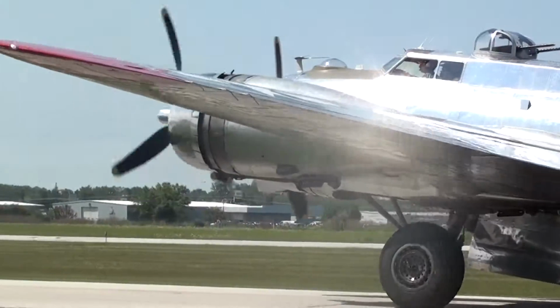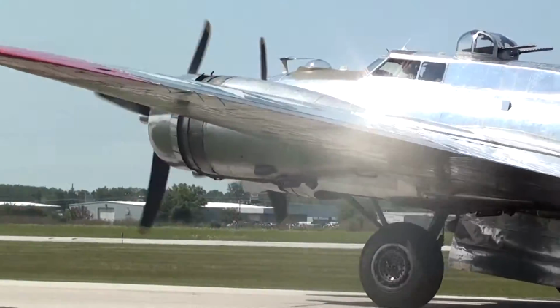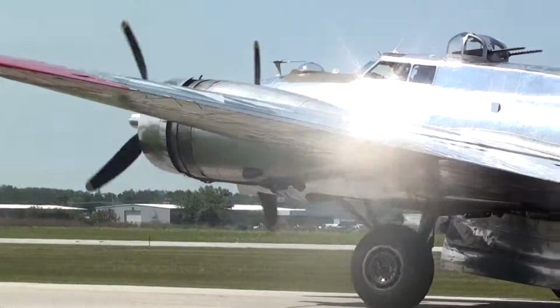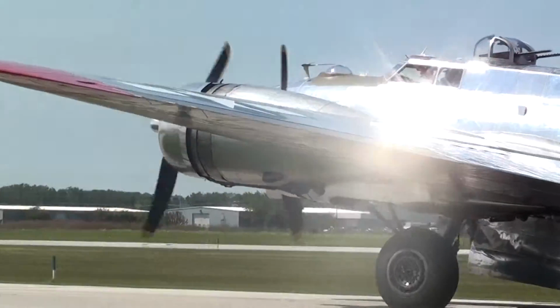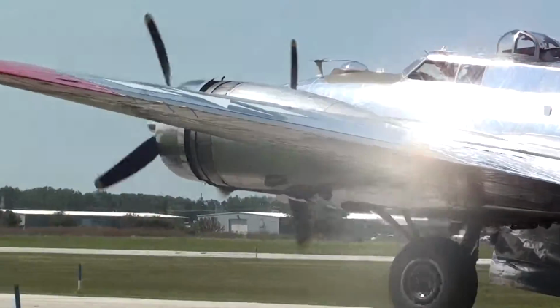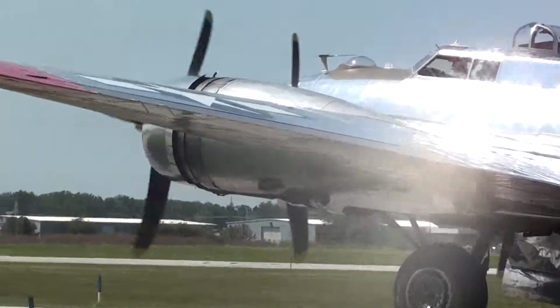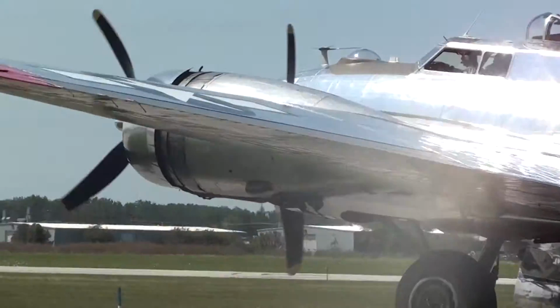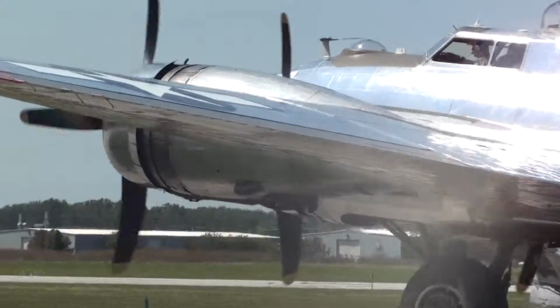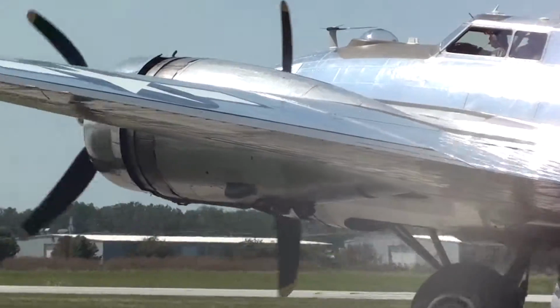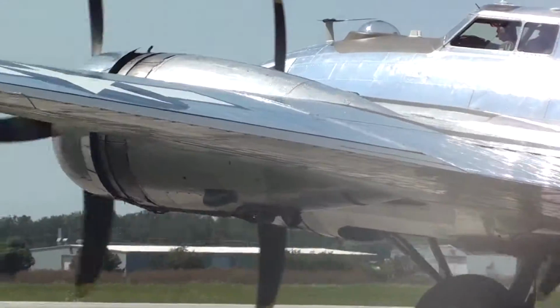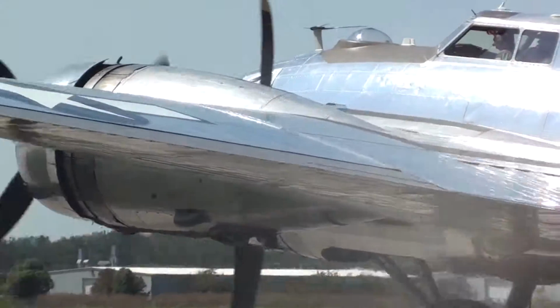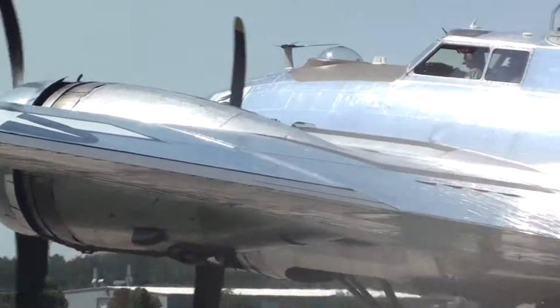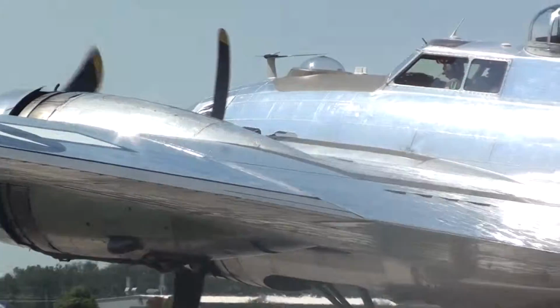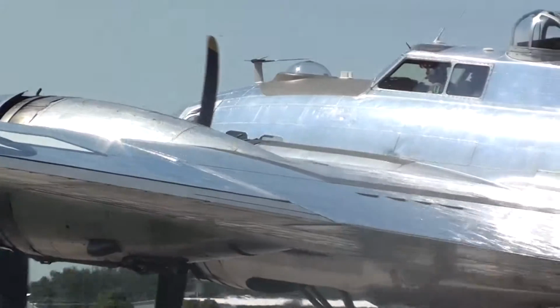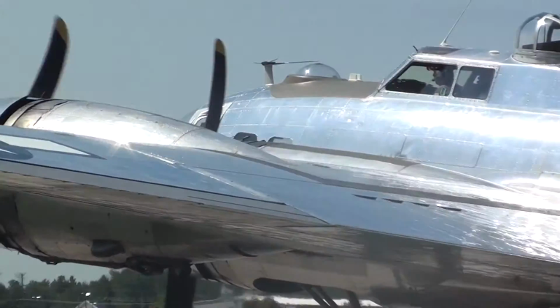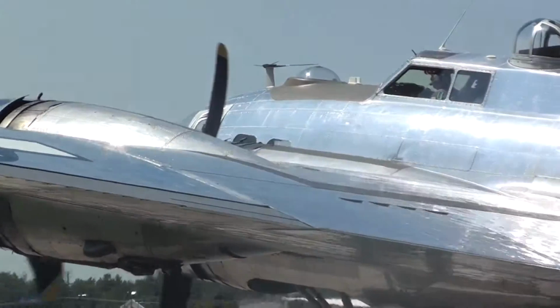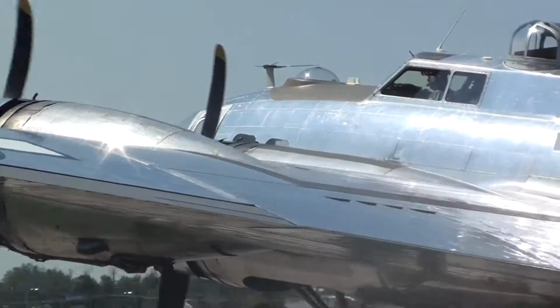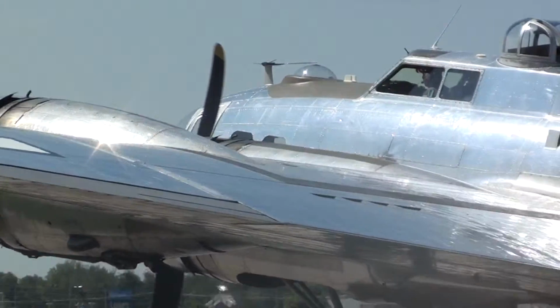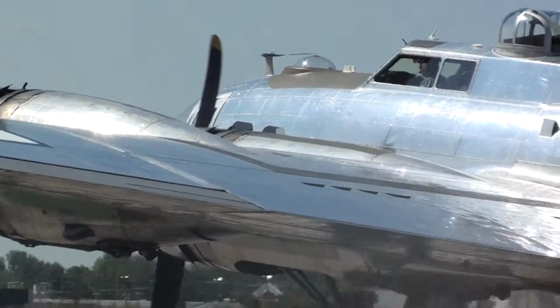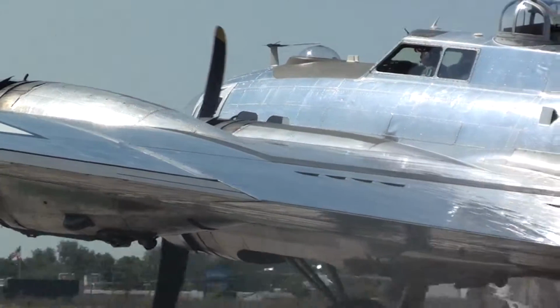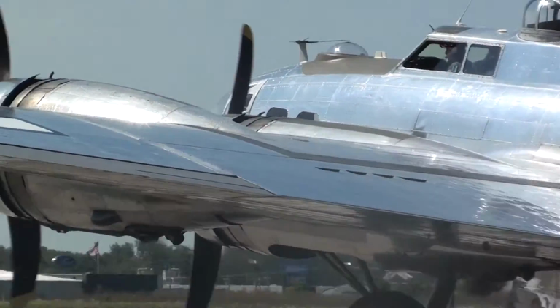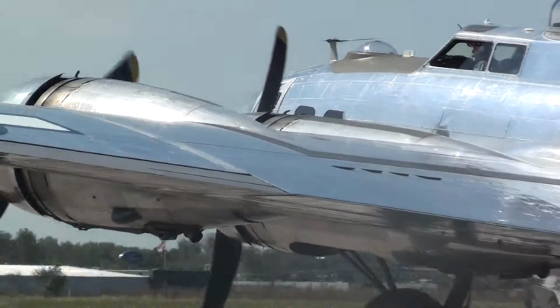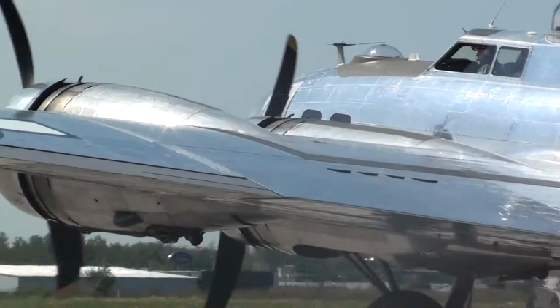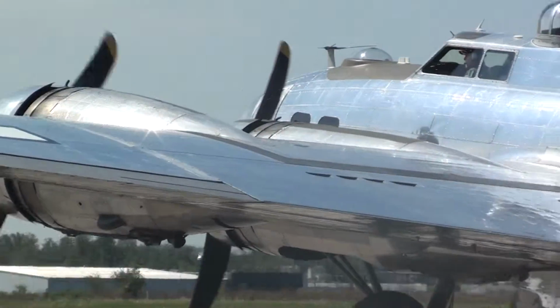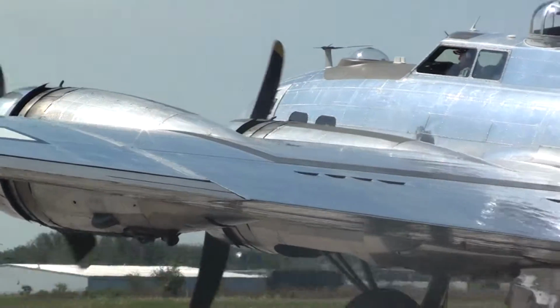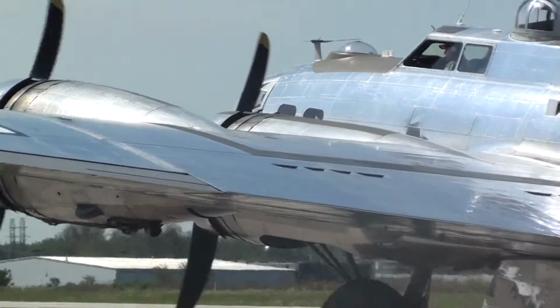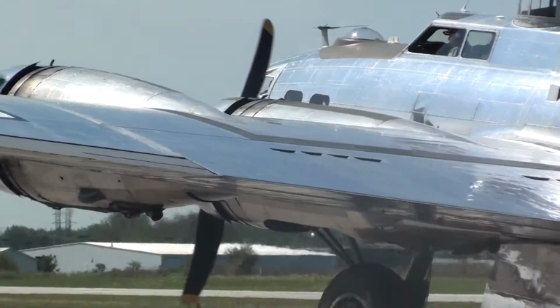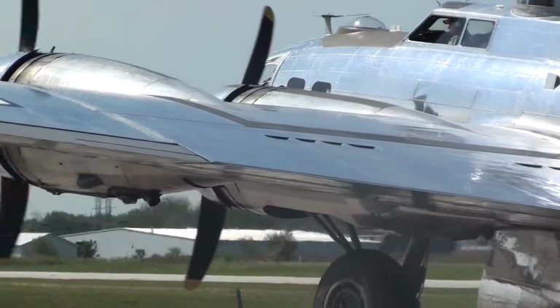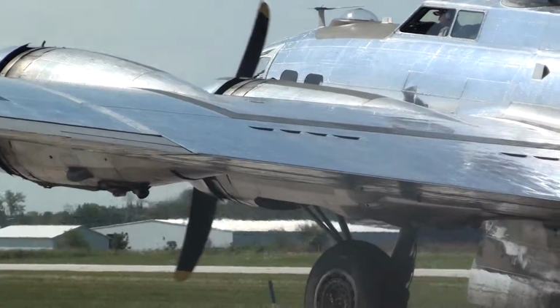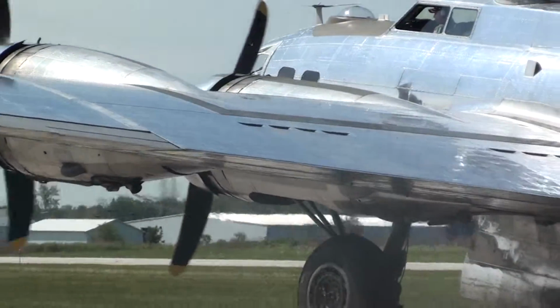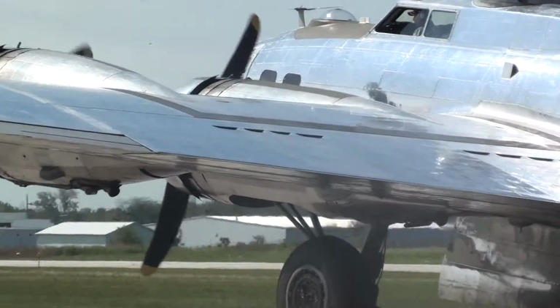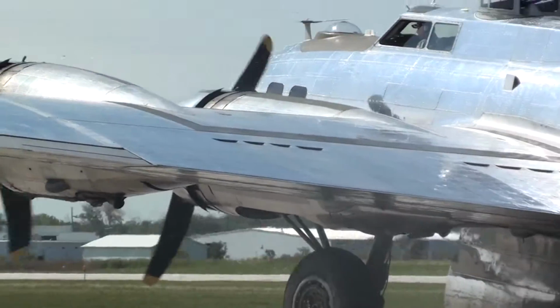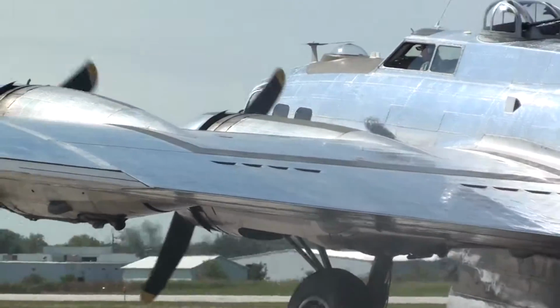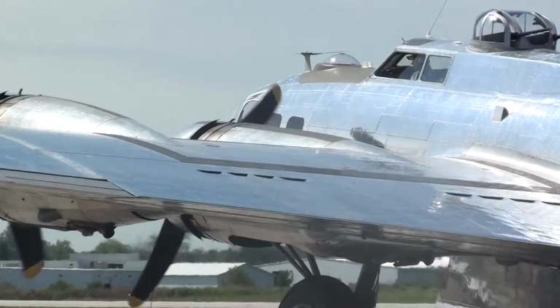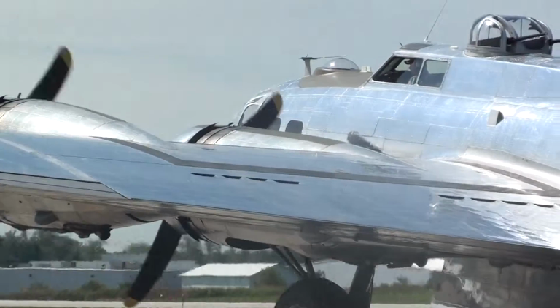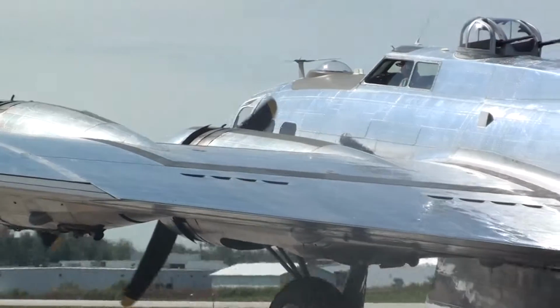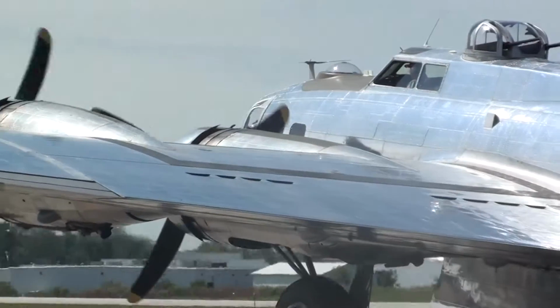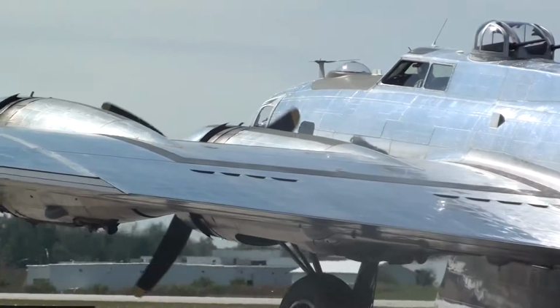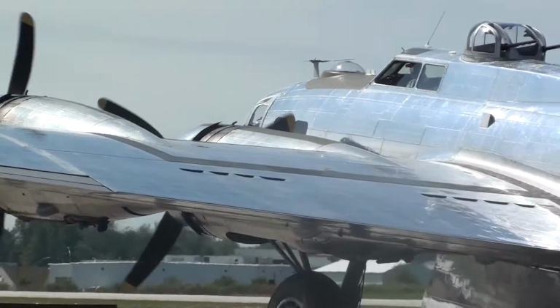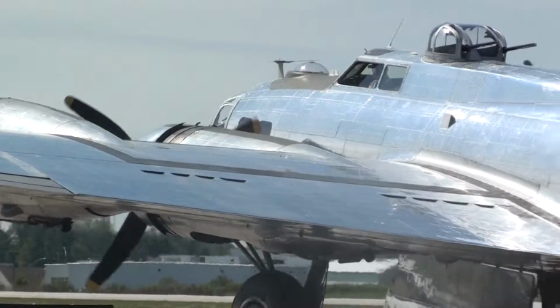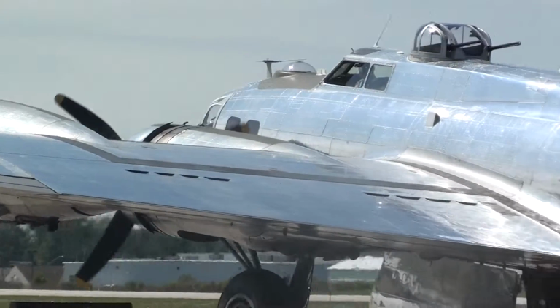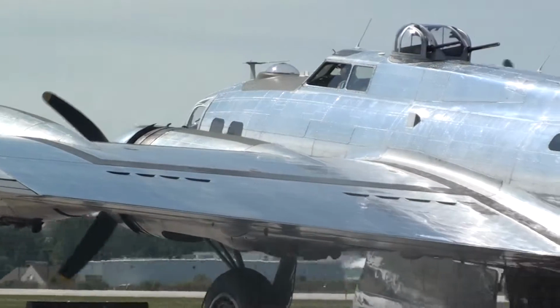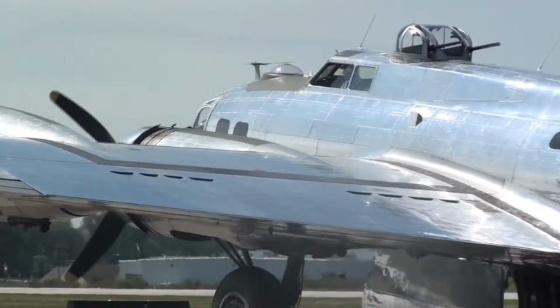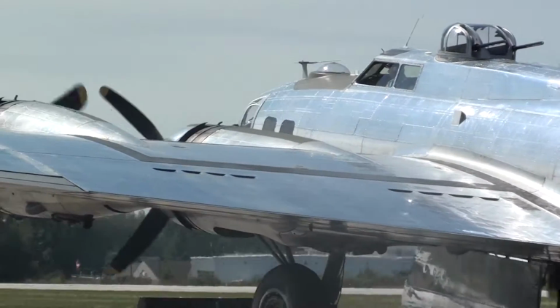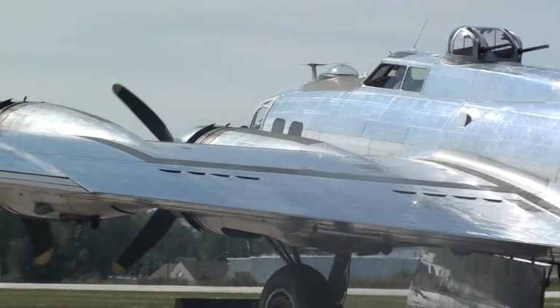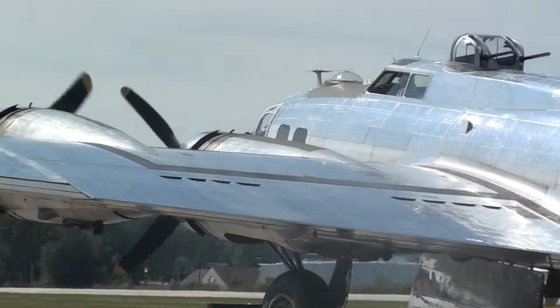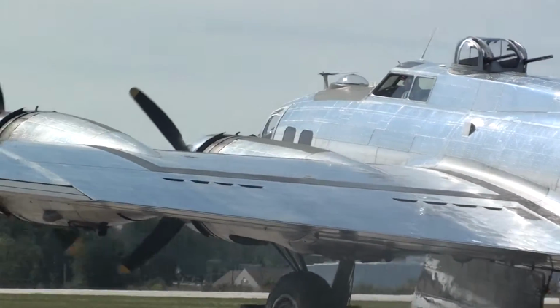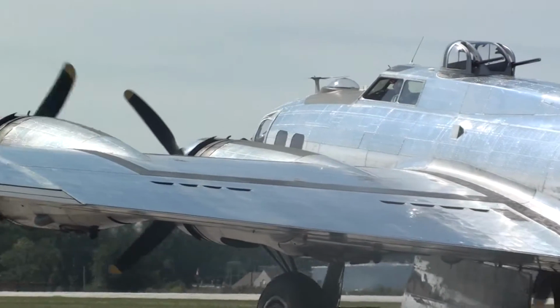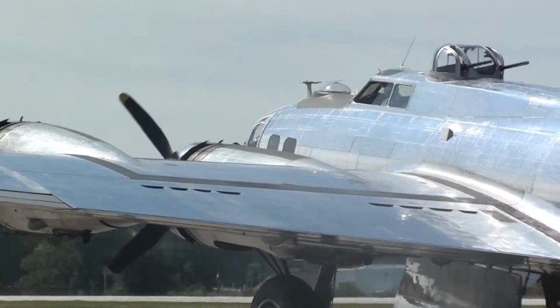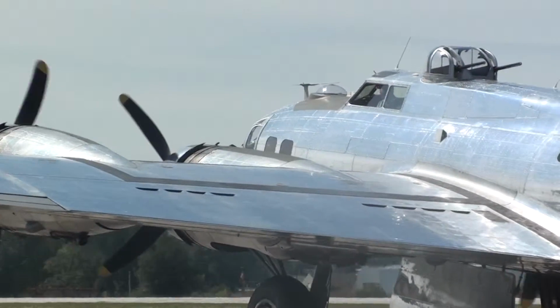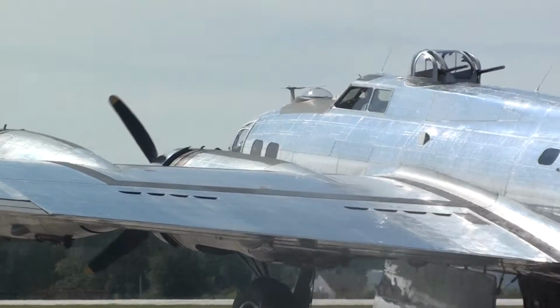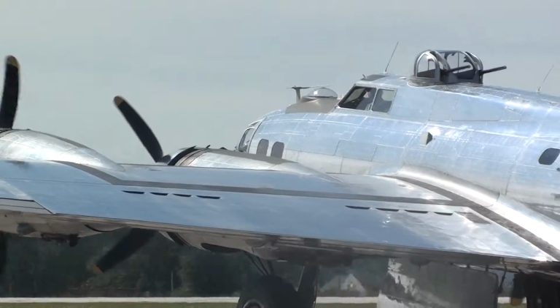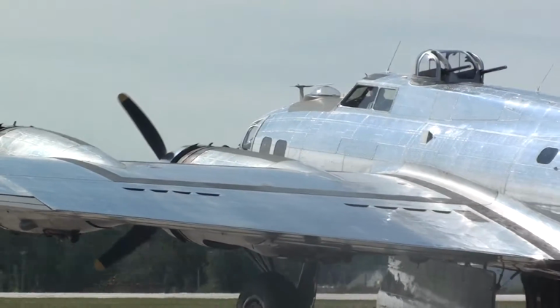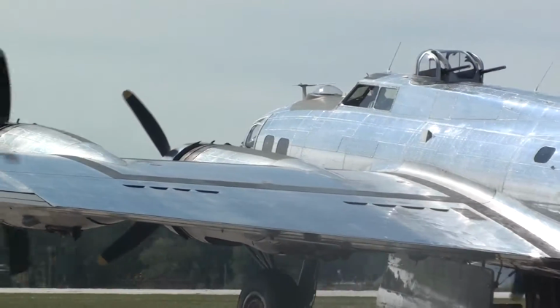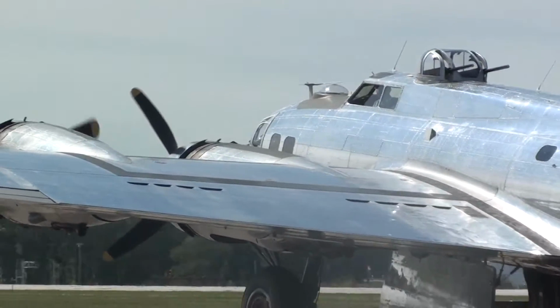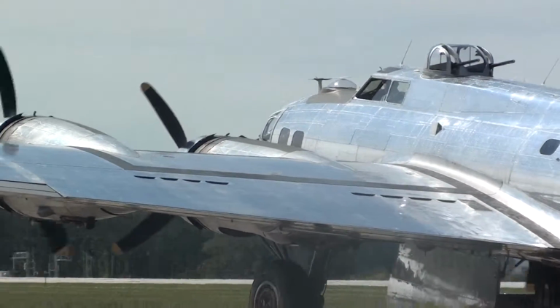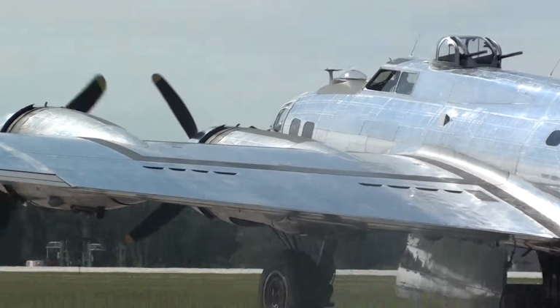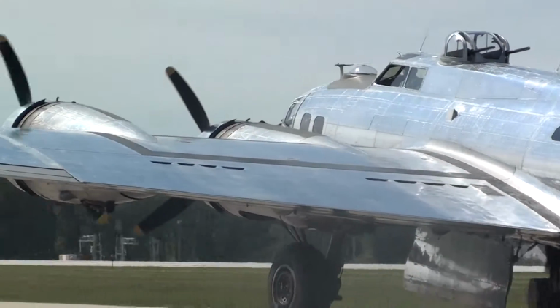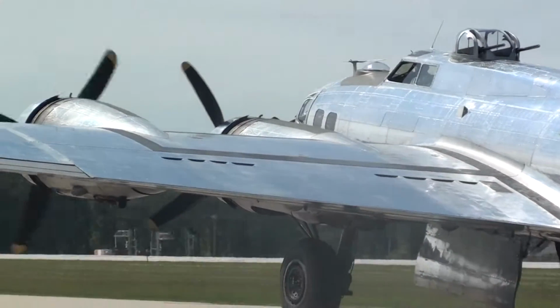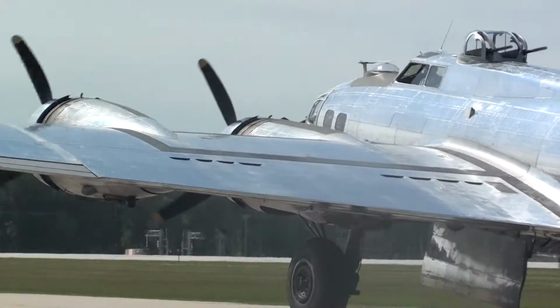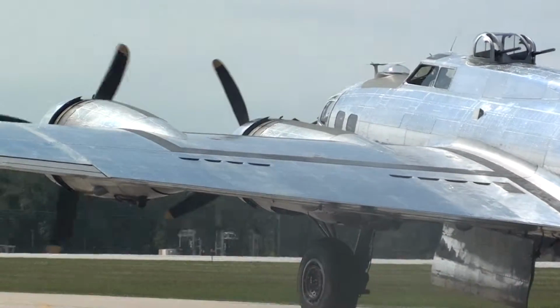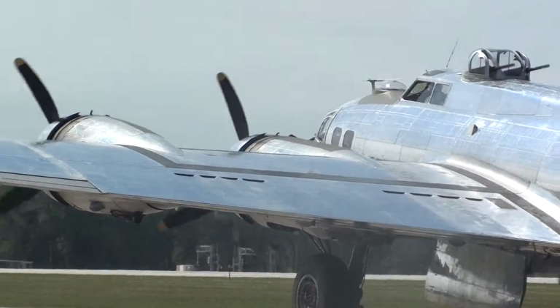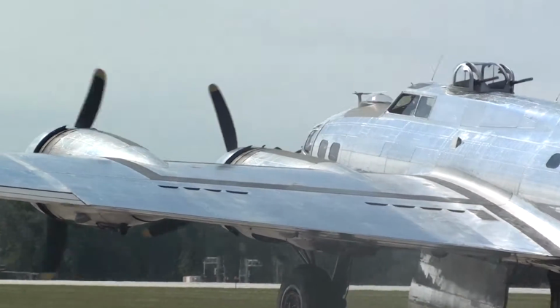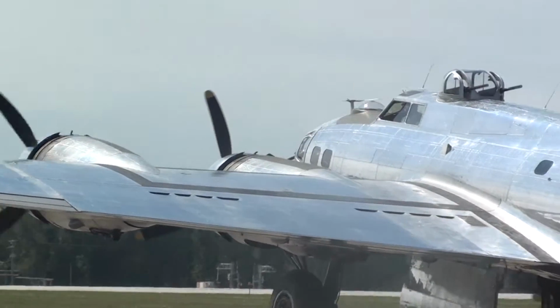Watch out there. He goes up out here, does a snap roll, going straight up out there, does a roll, converts it into a snap roll.